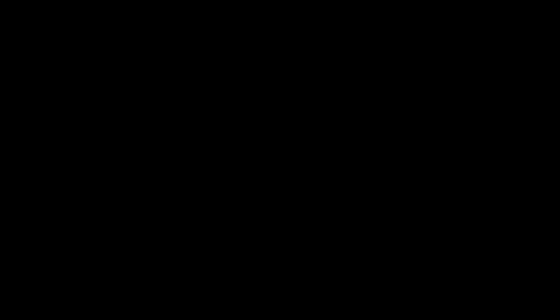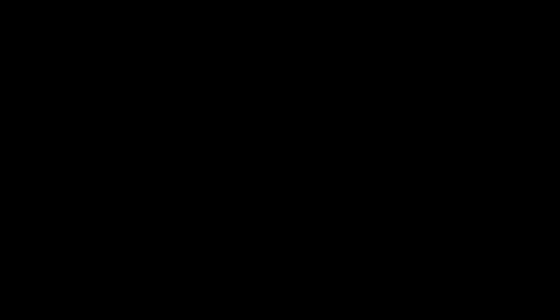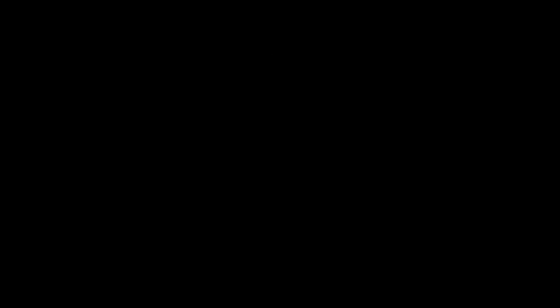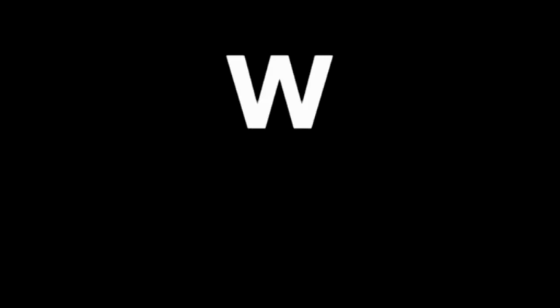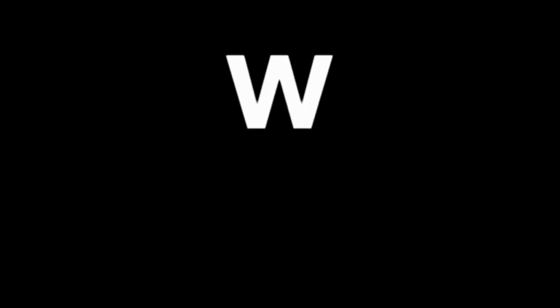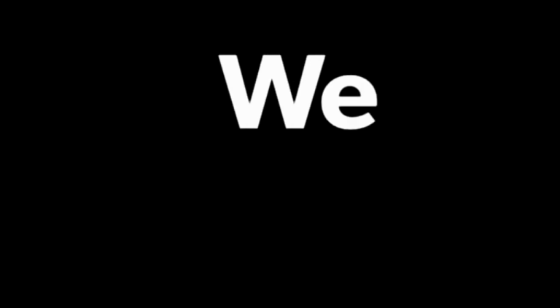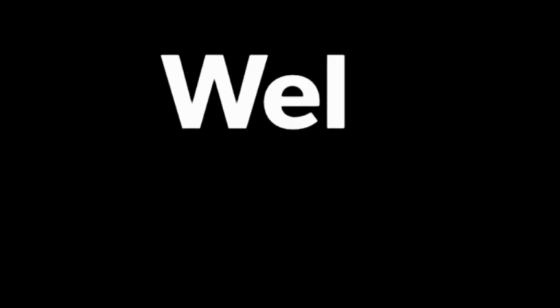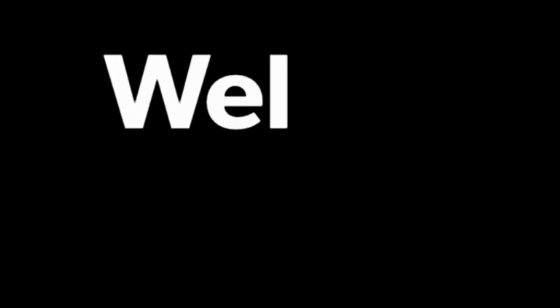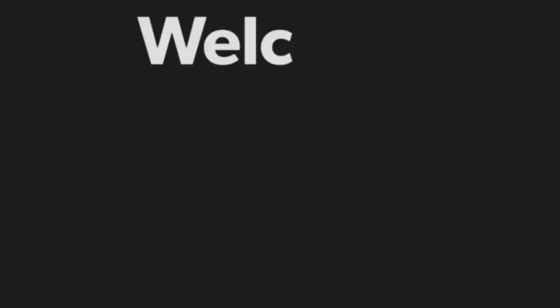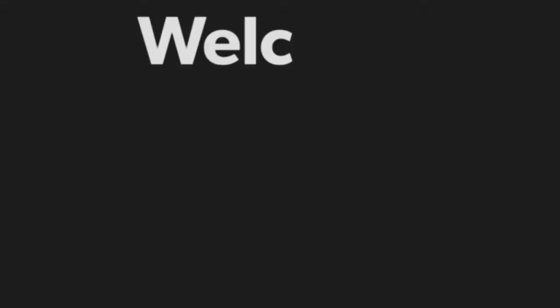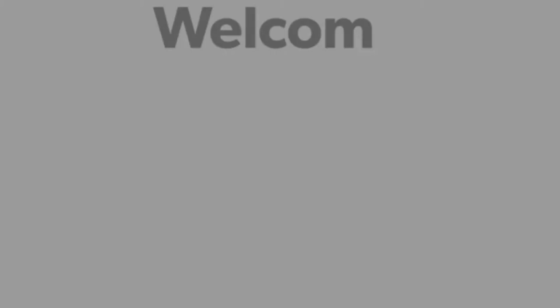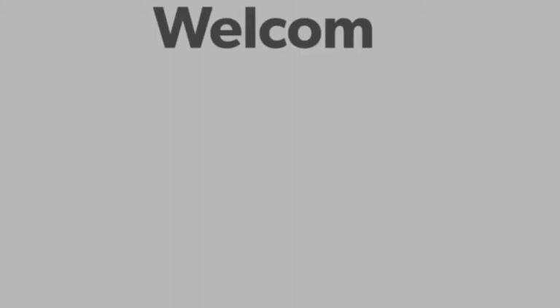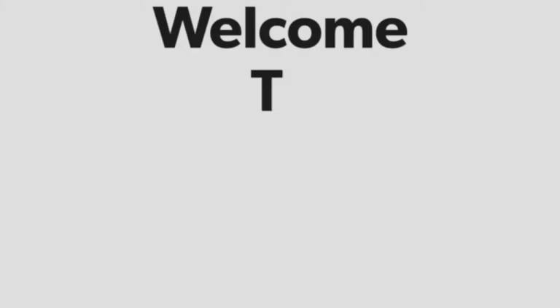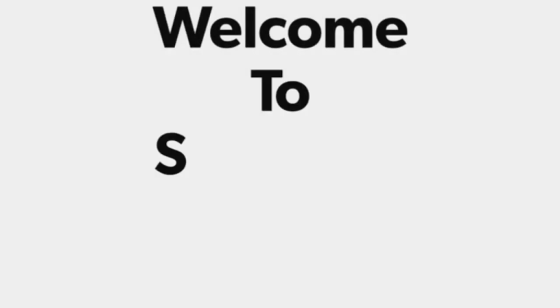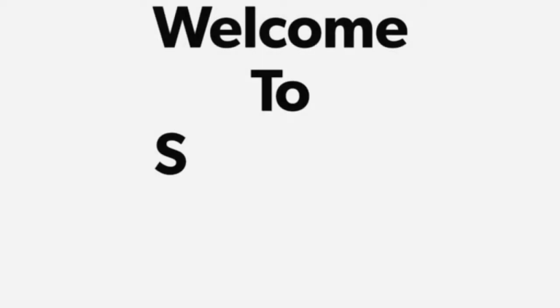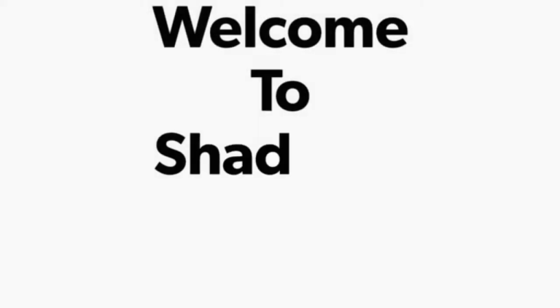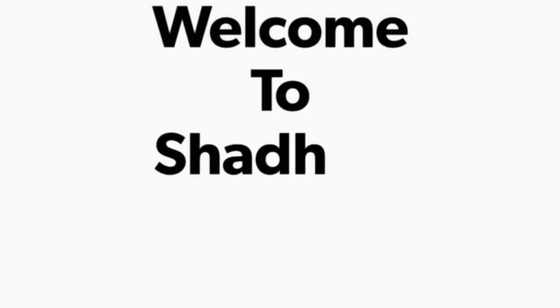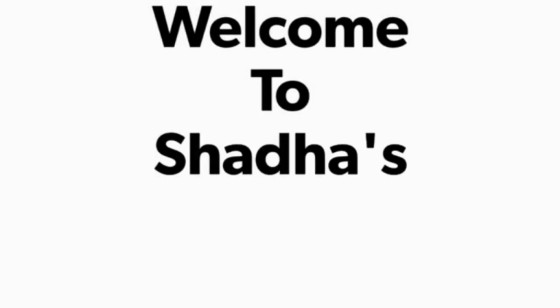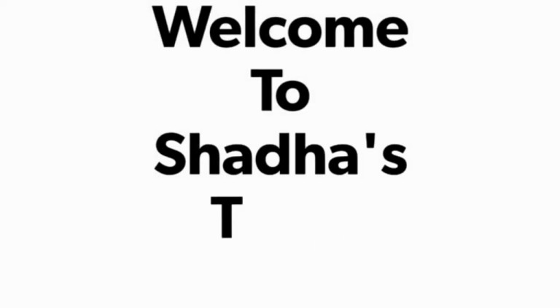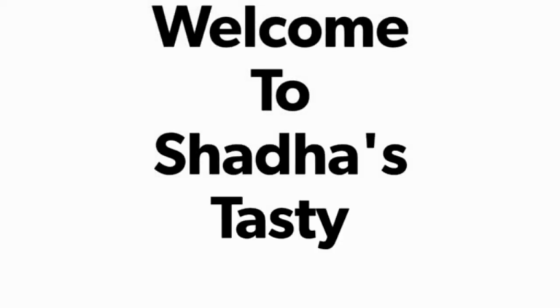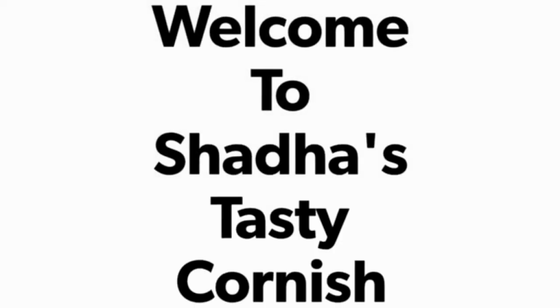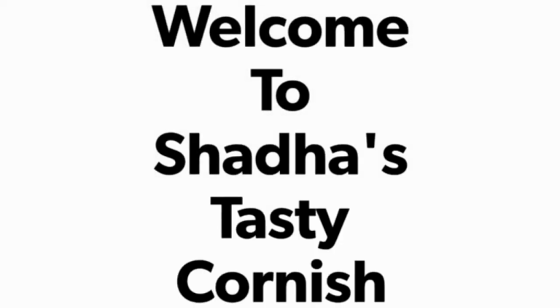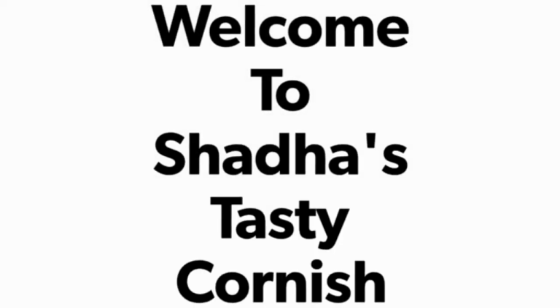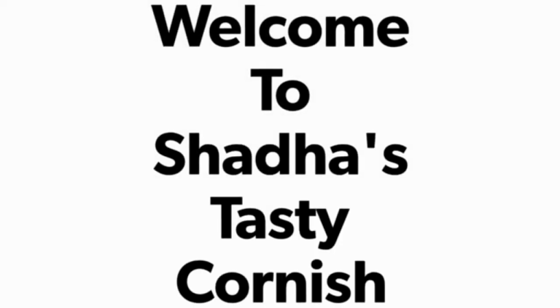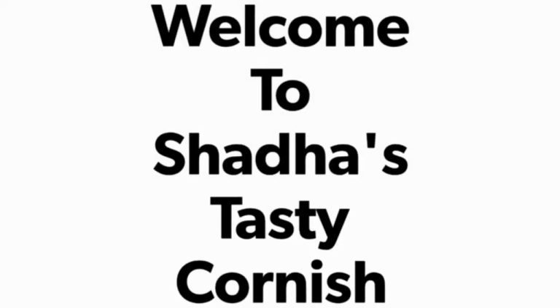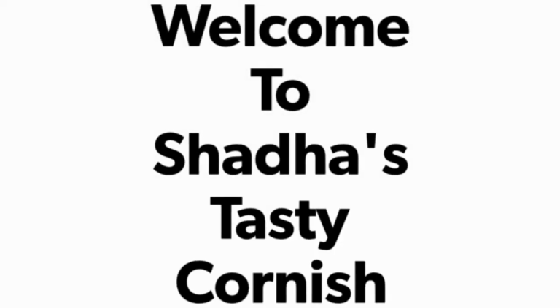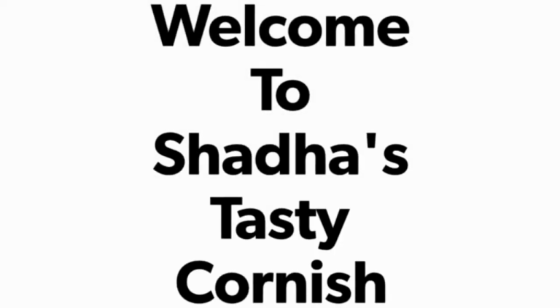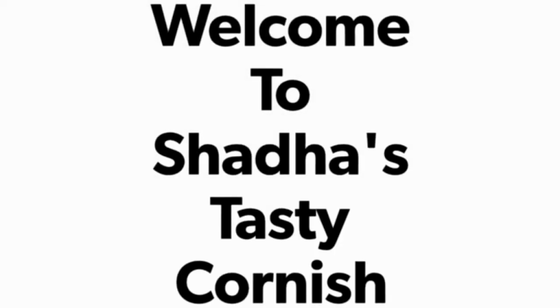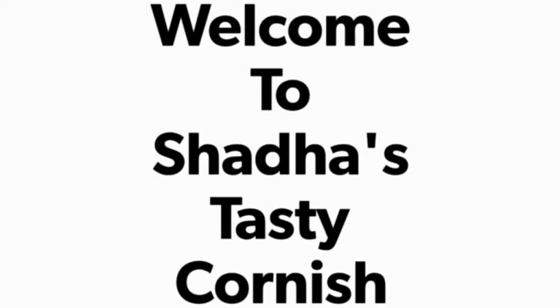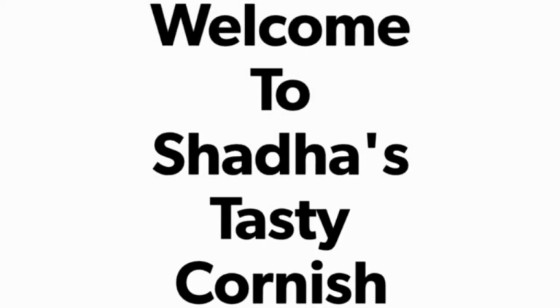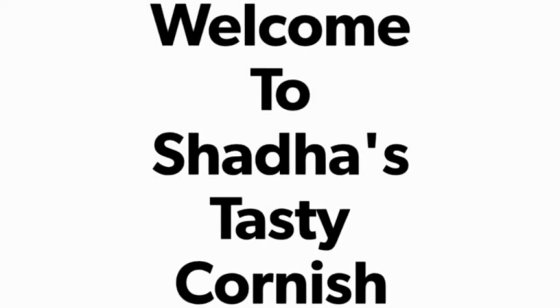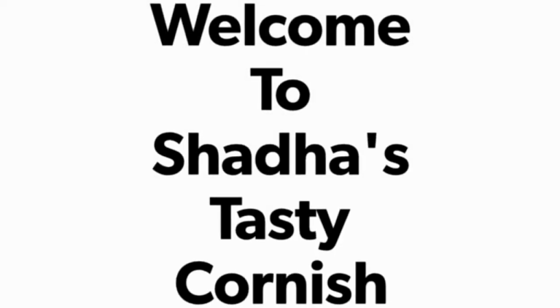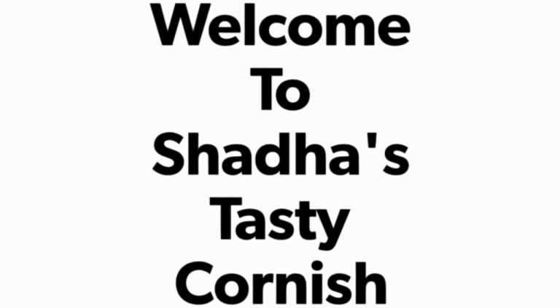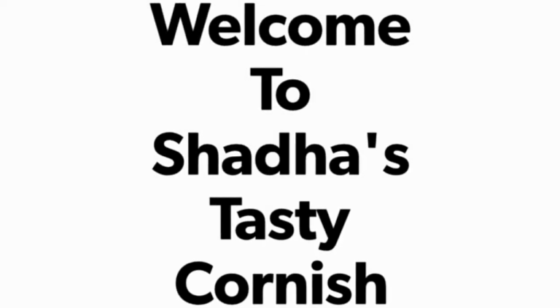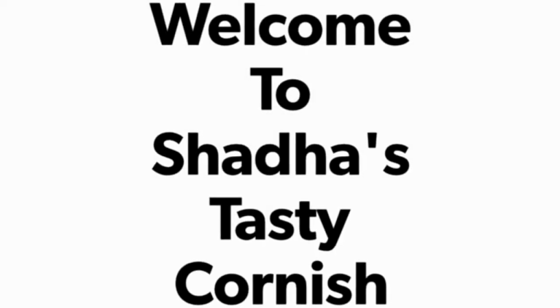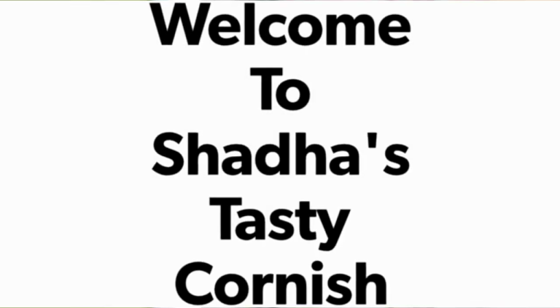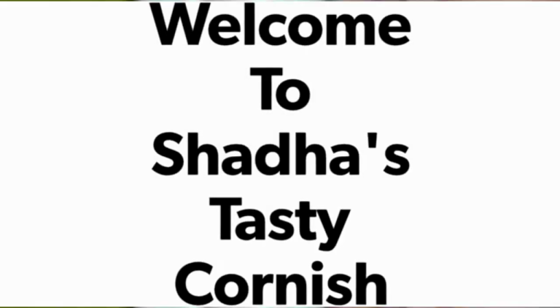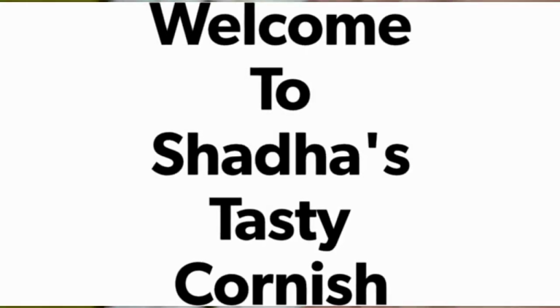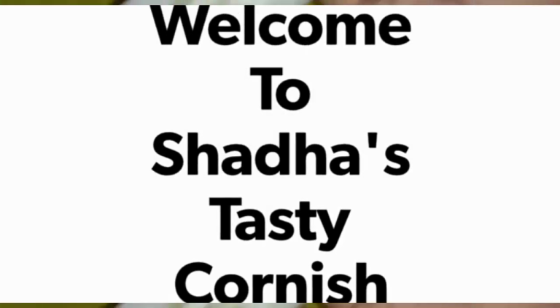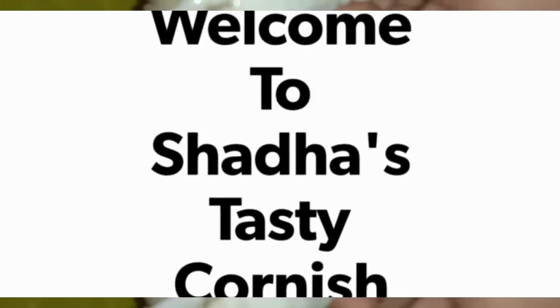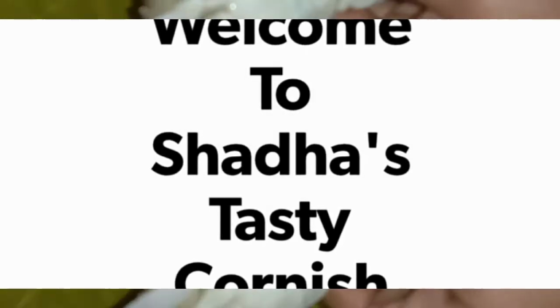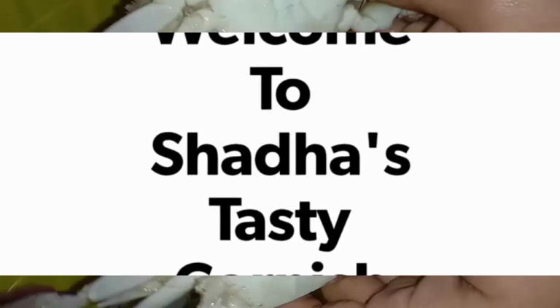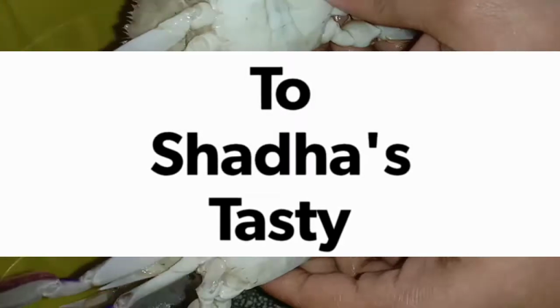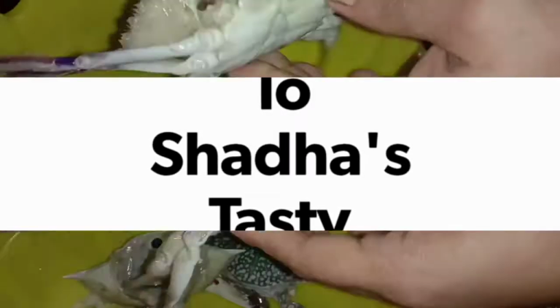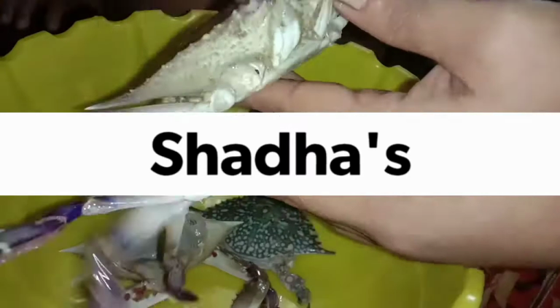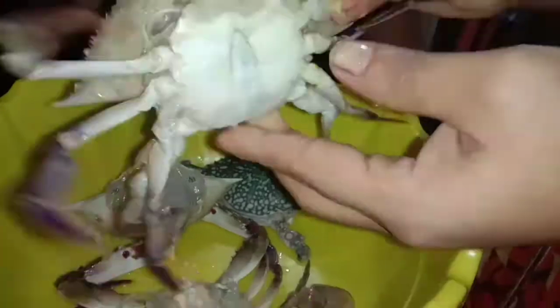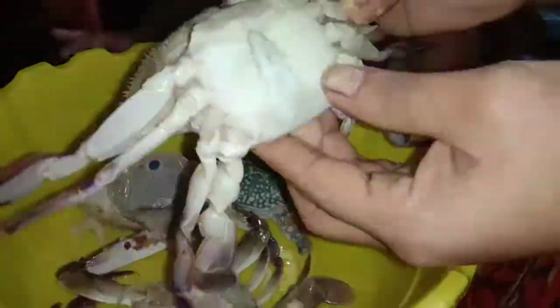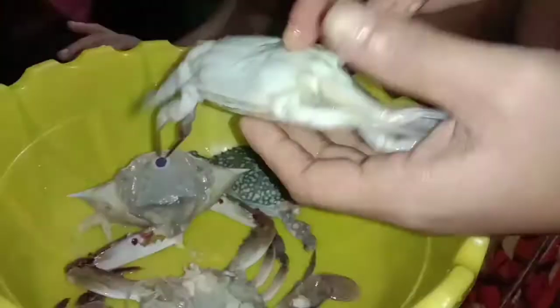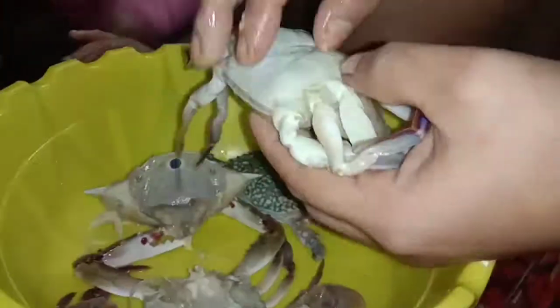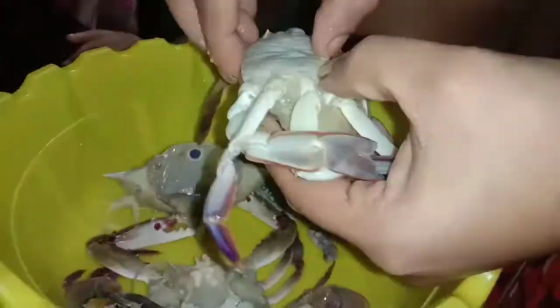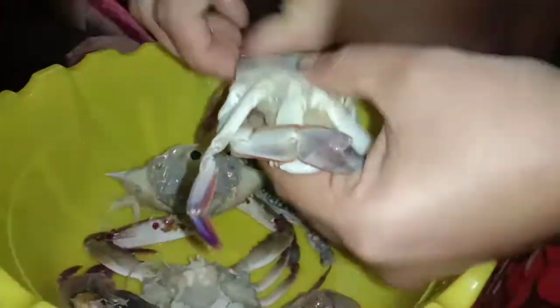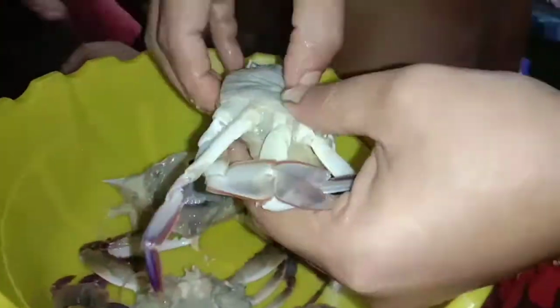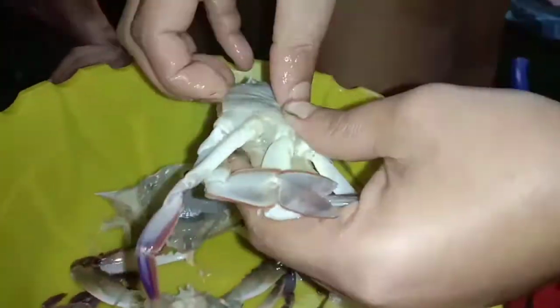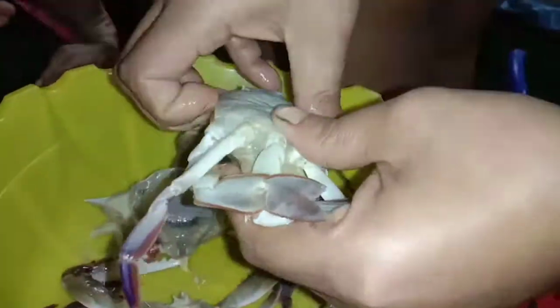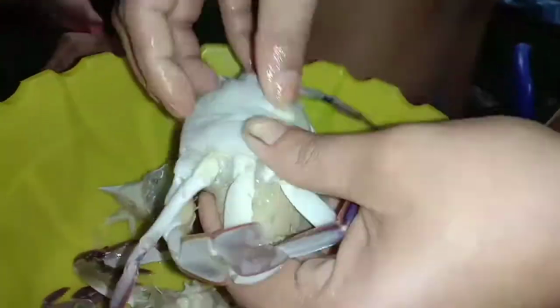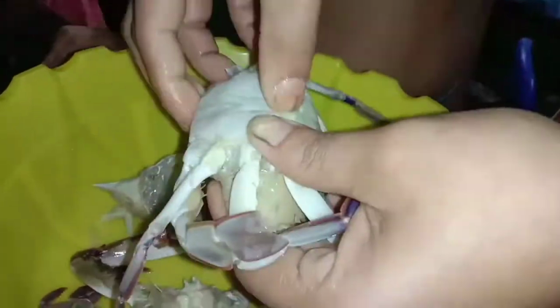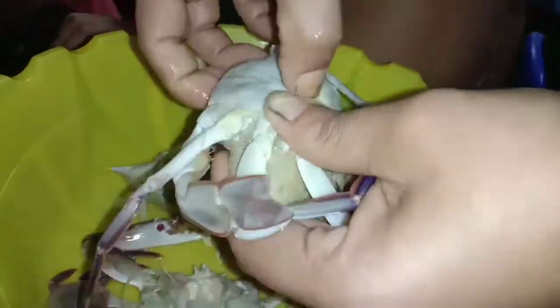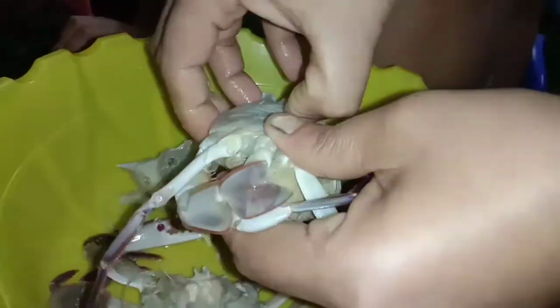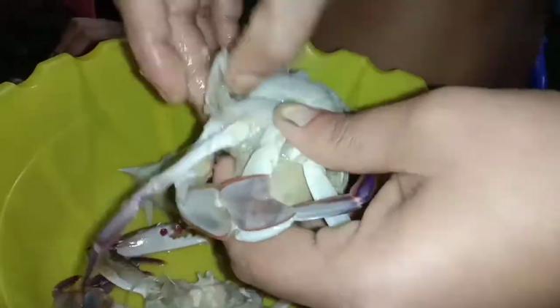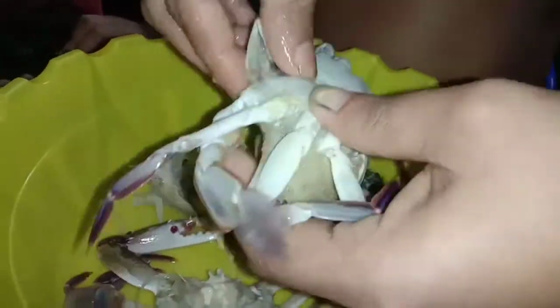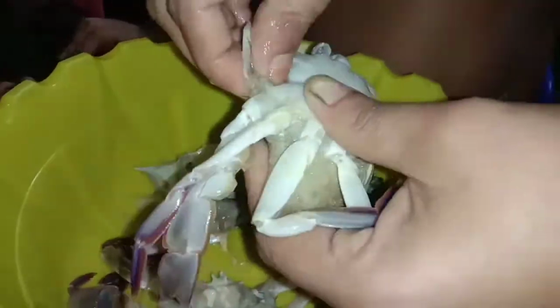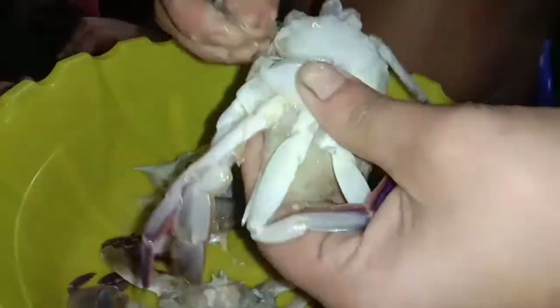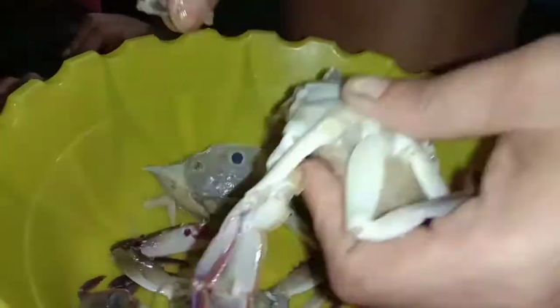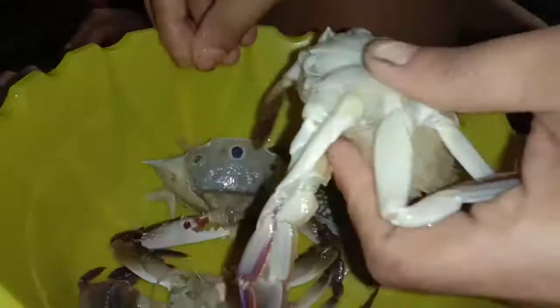Hi friends! Assalamualaikum! Welcome back to my channel! This is my own gravy.